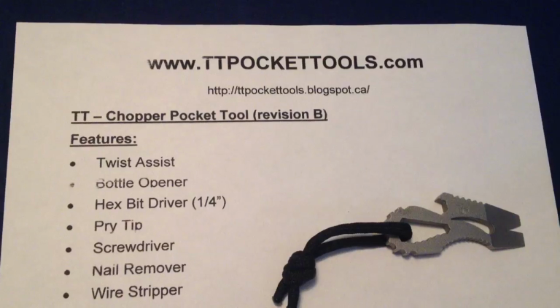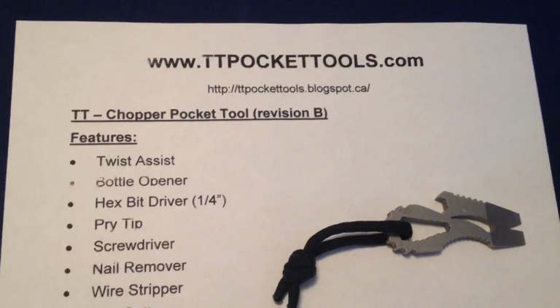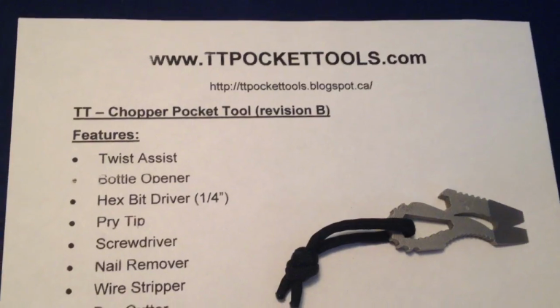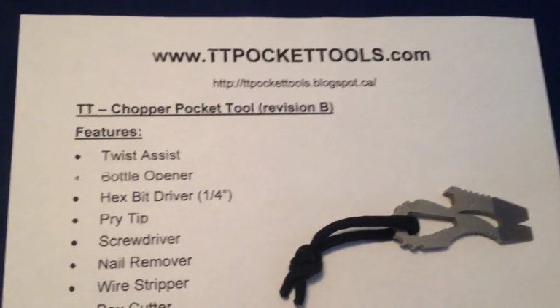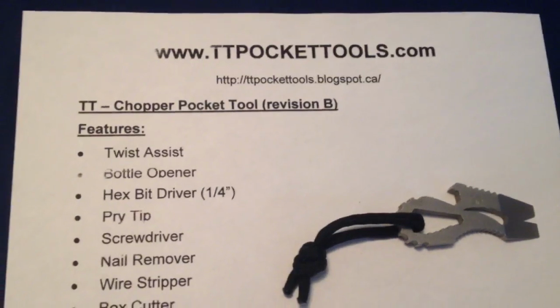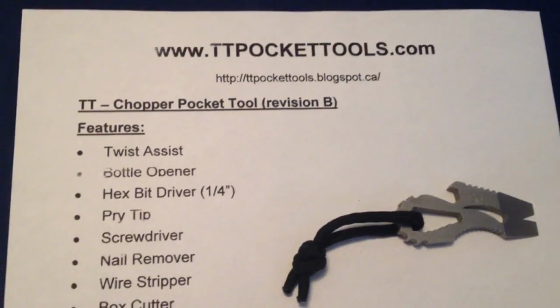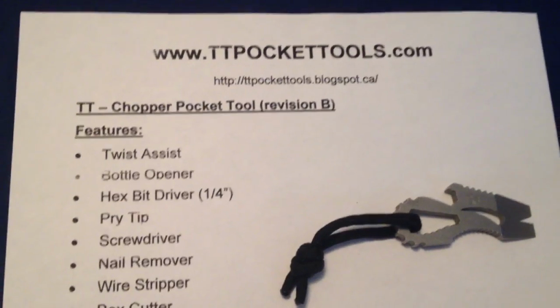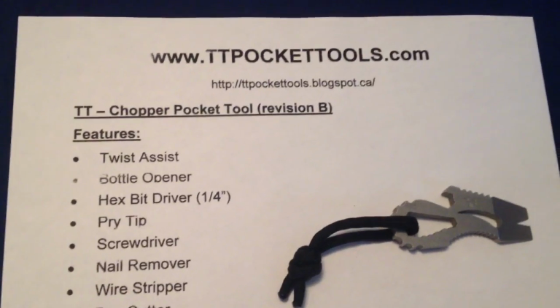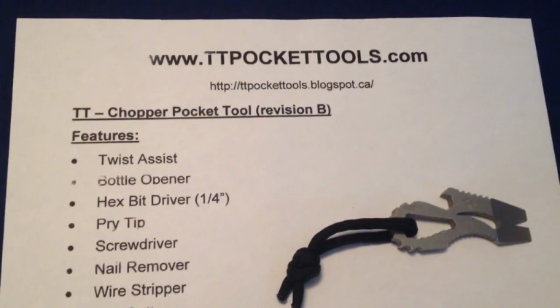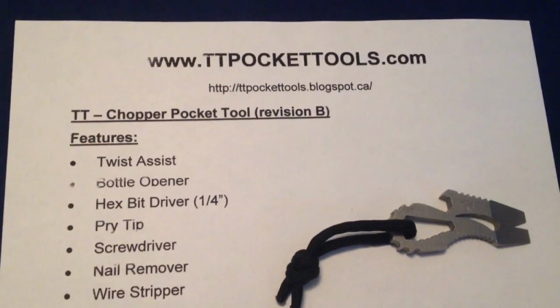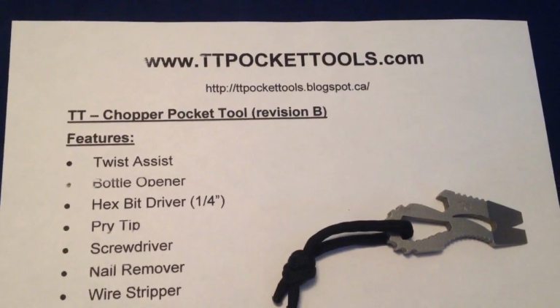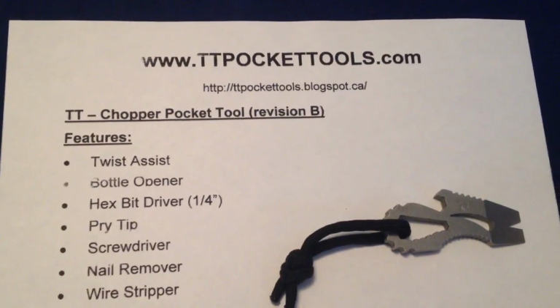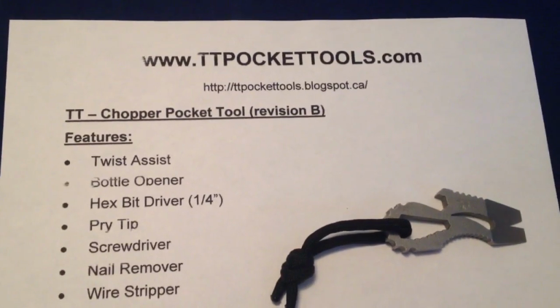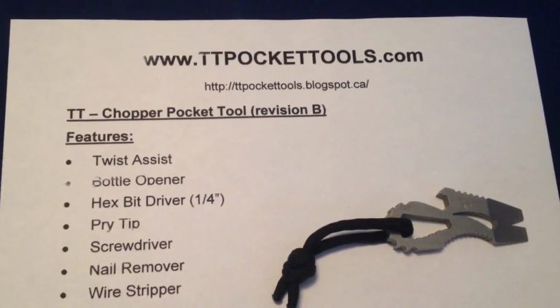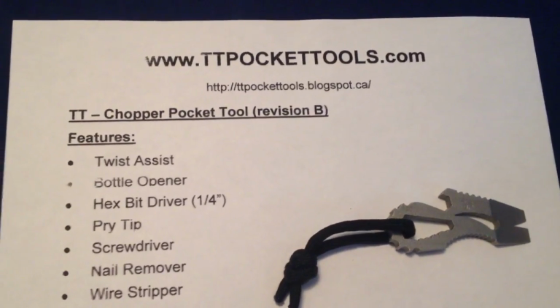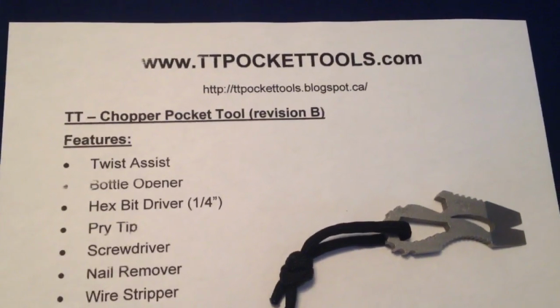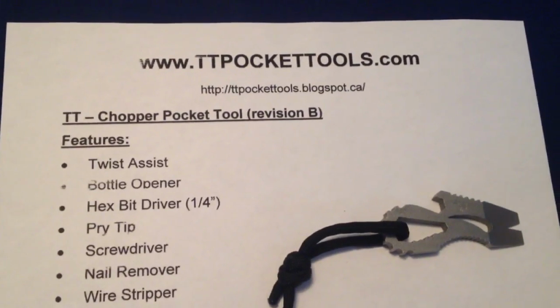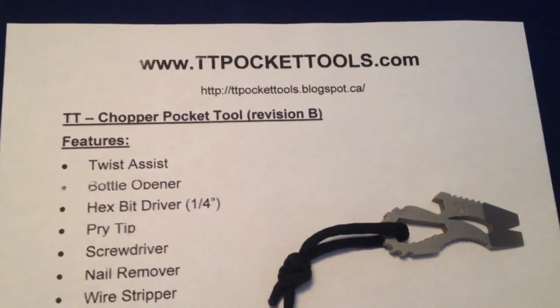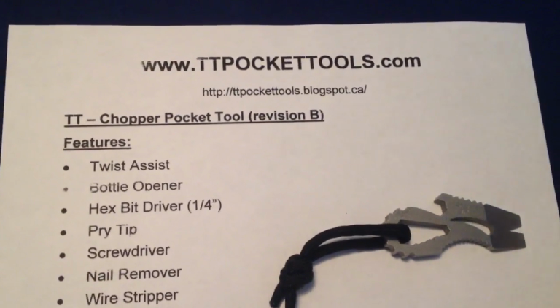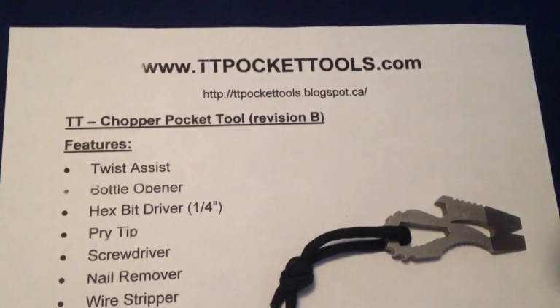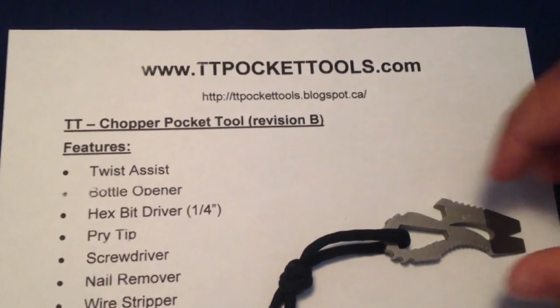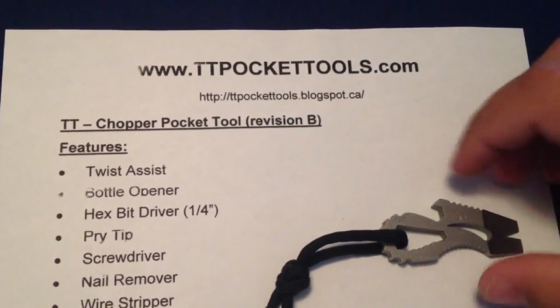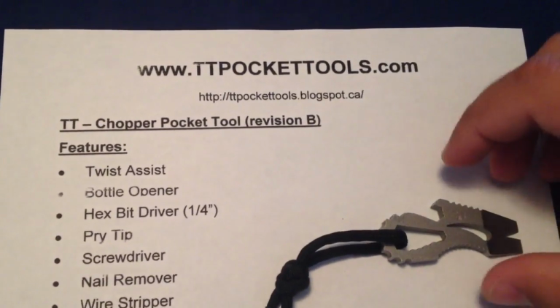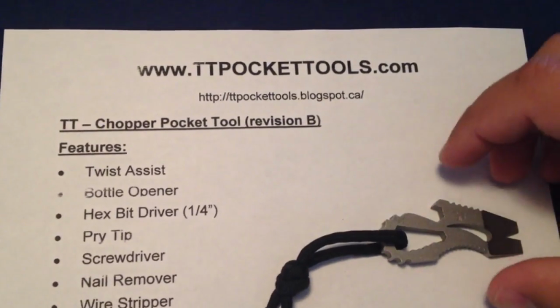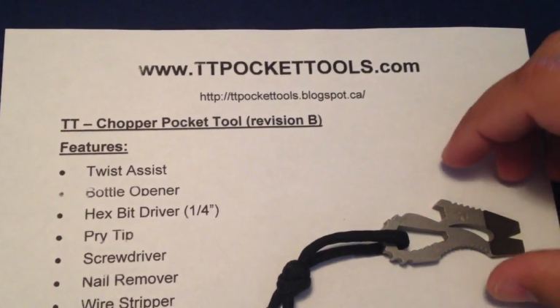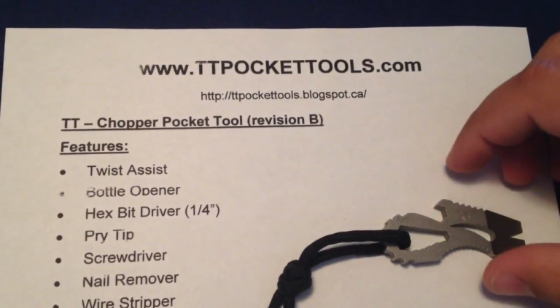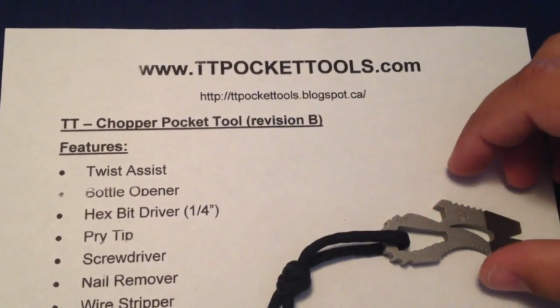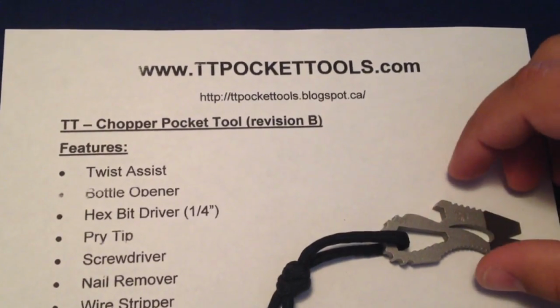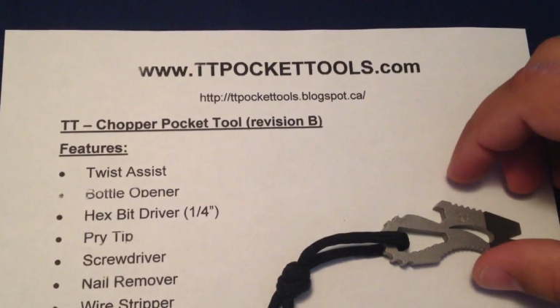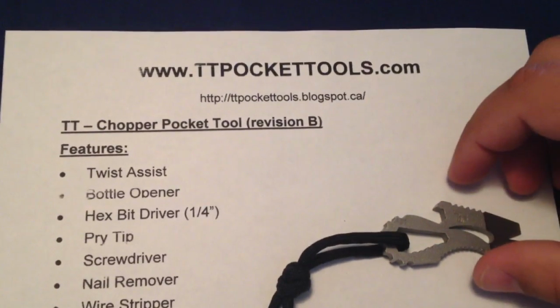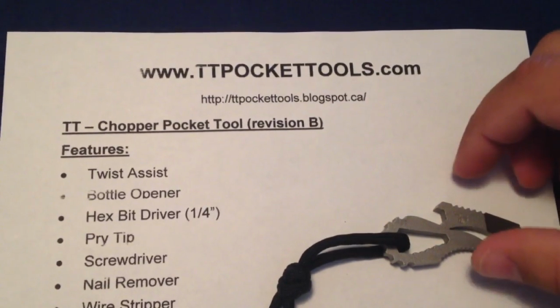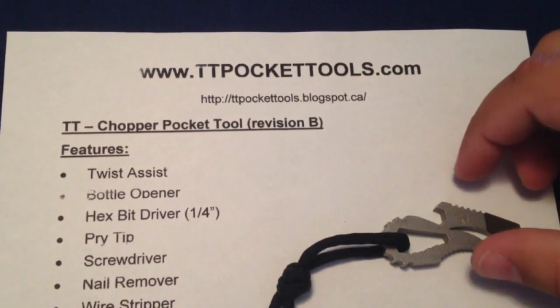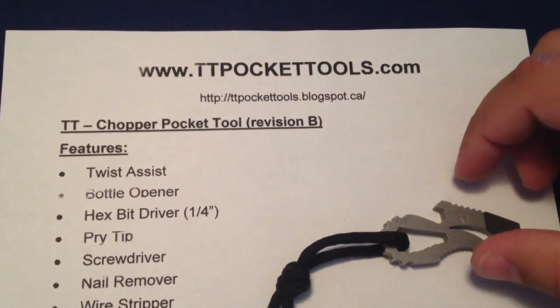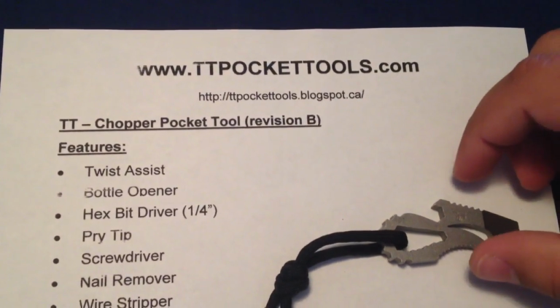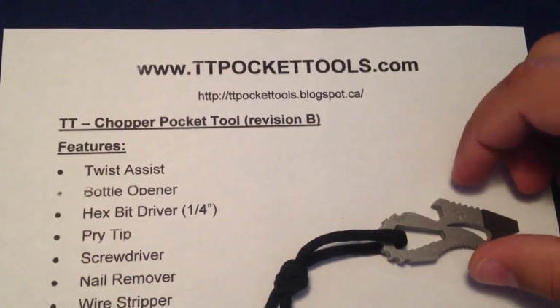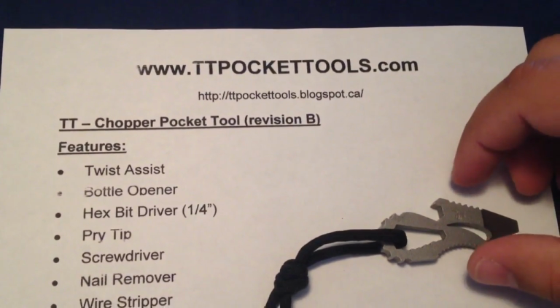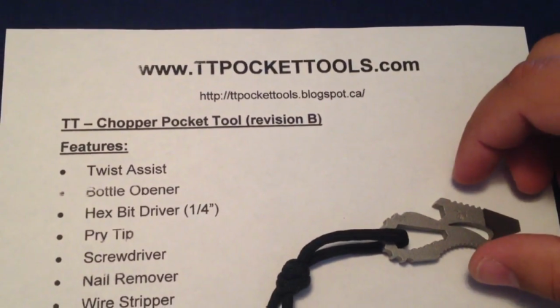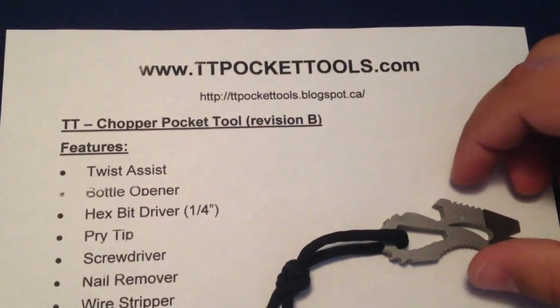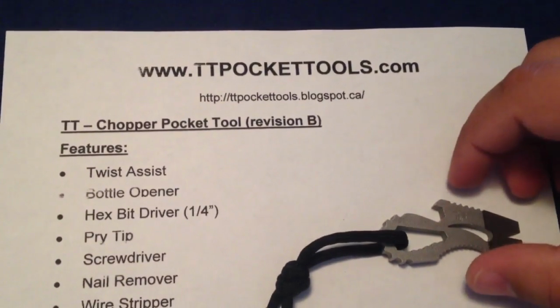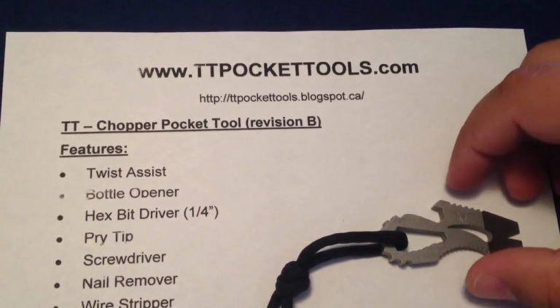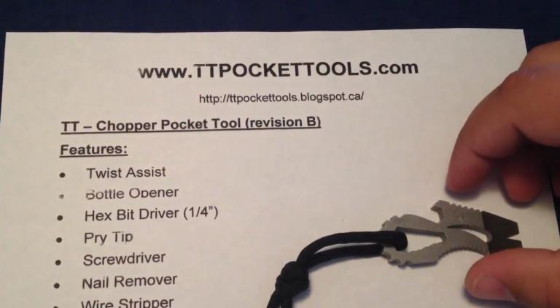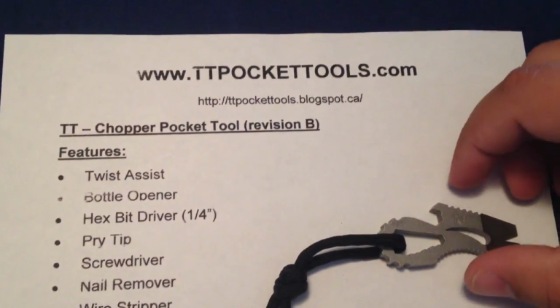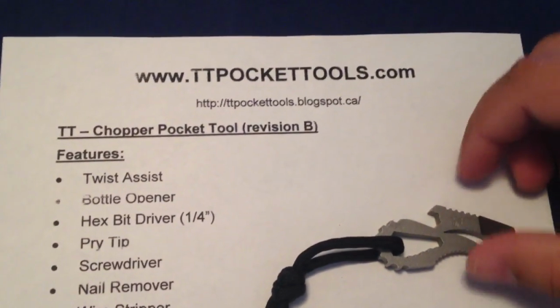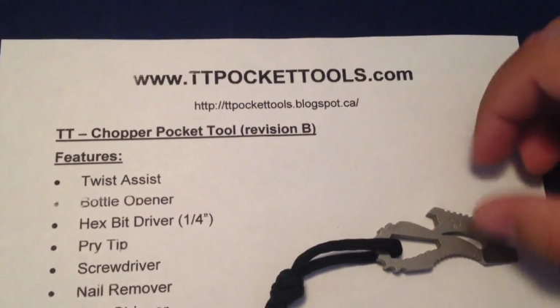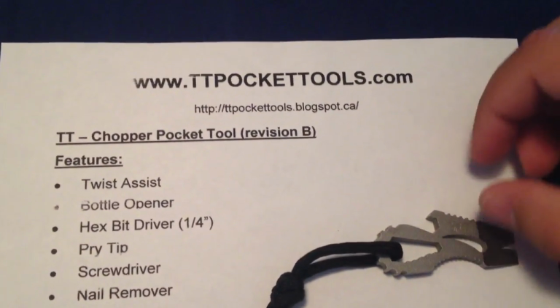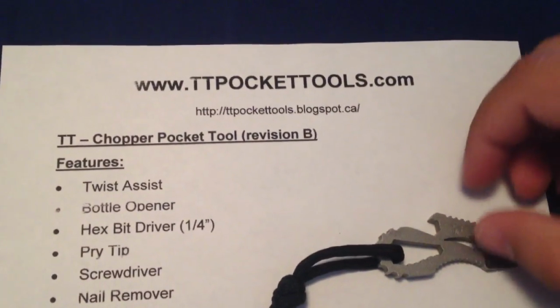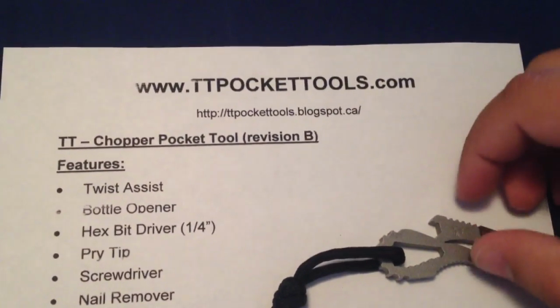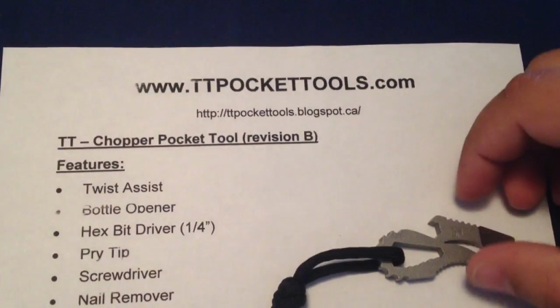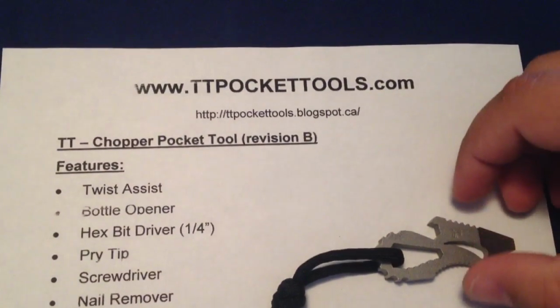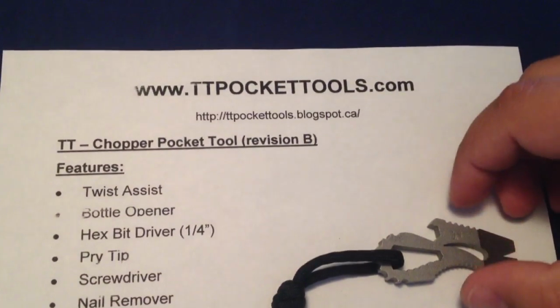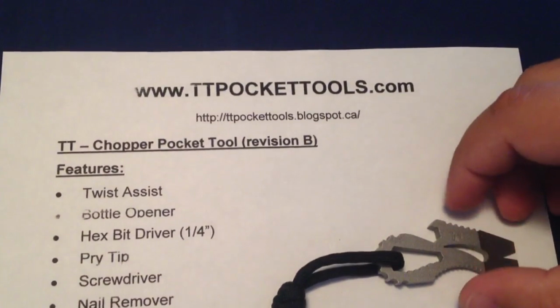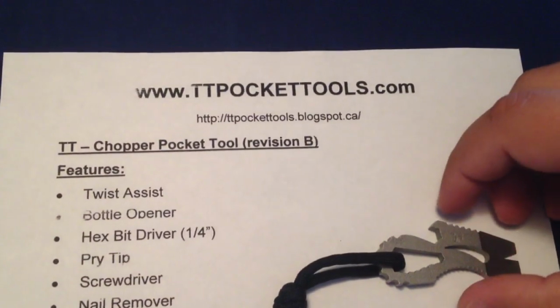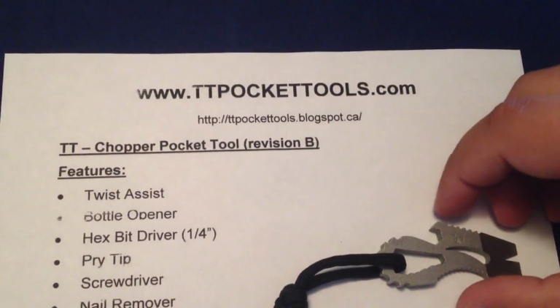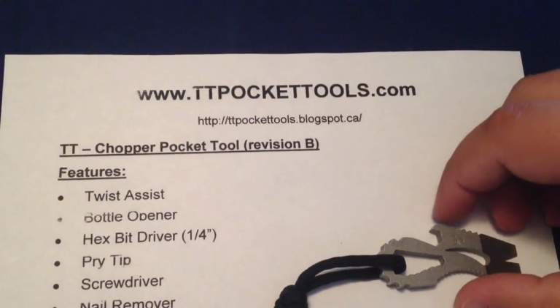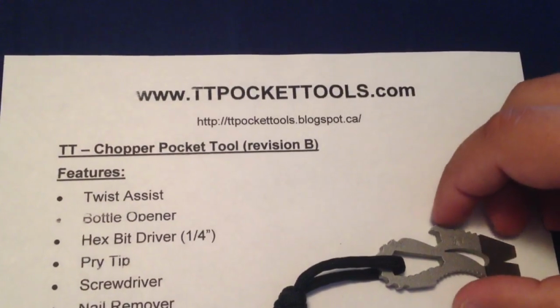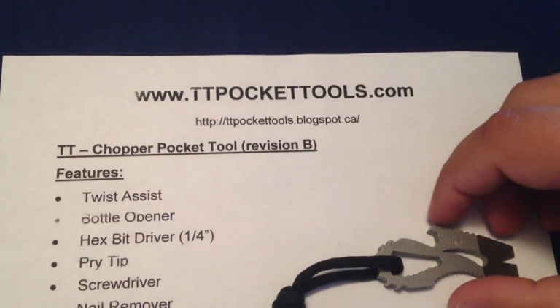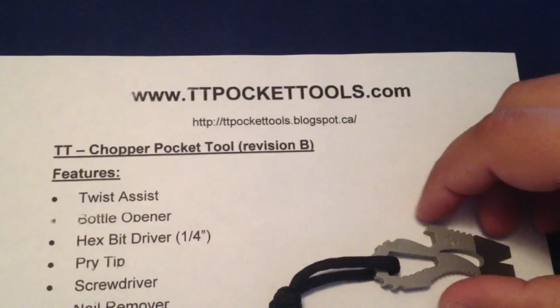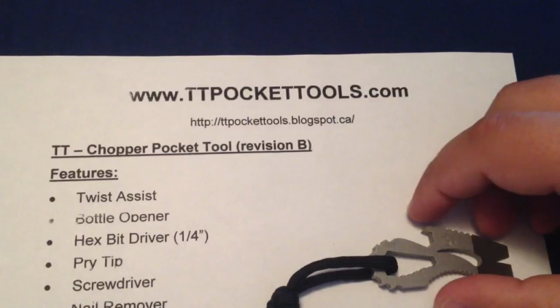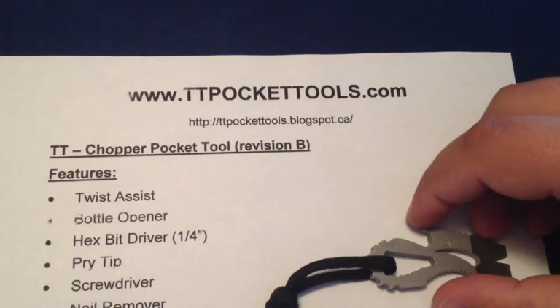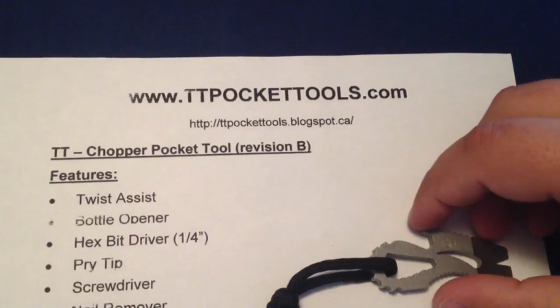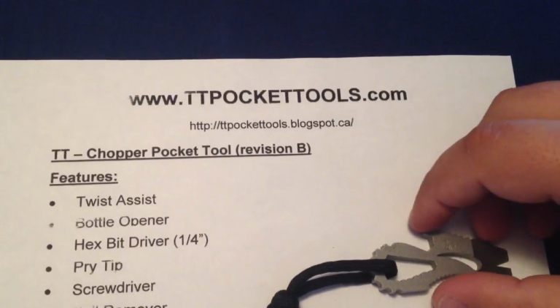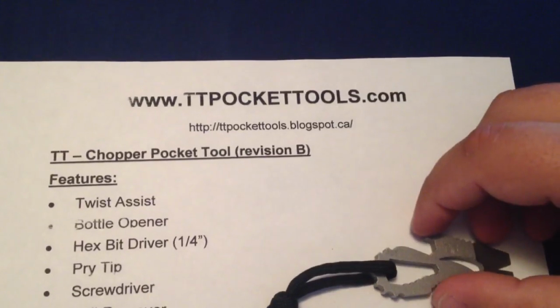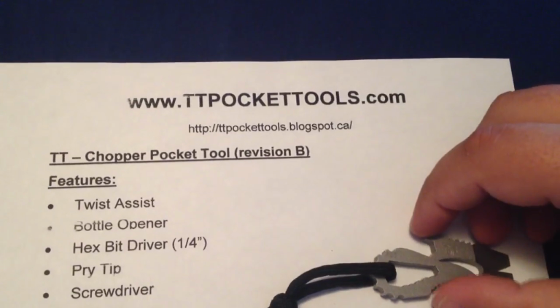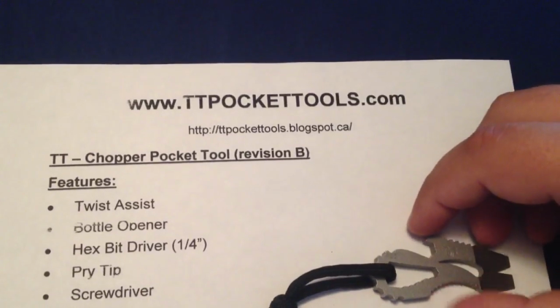Hey guys, here's my review of TT Pocket Tools TT Chopper.